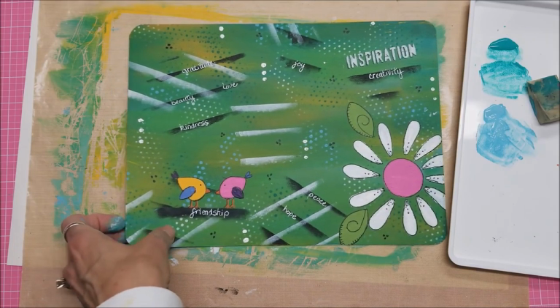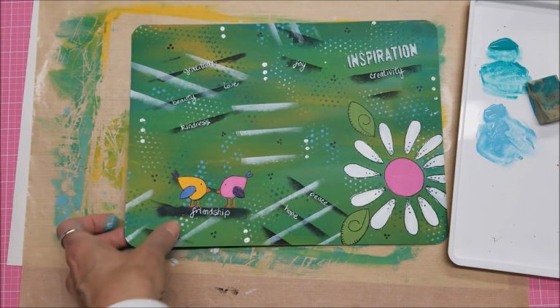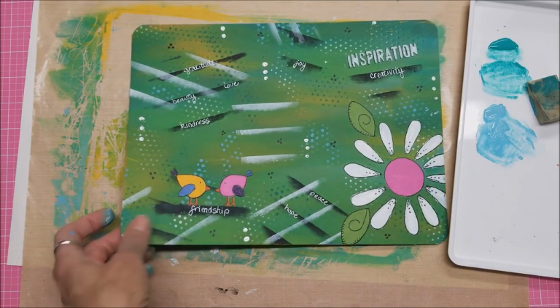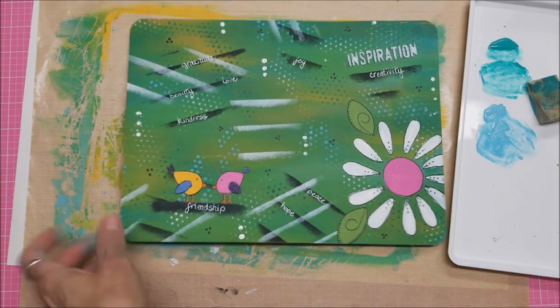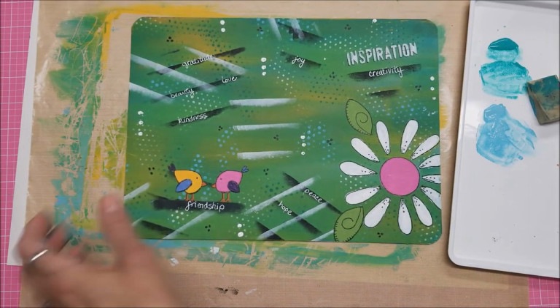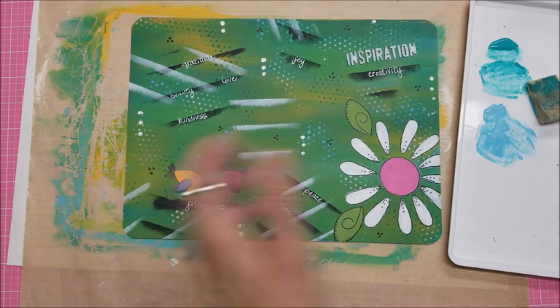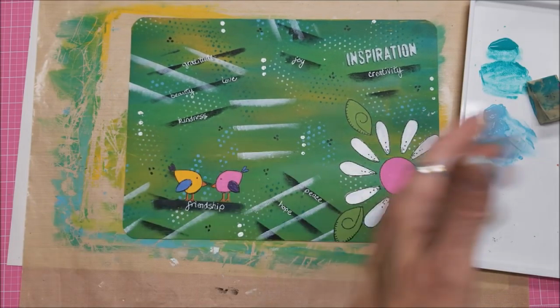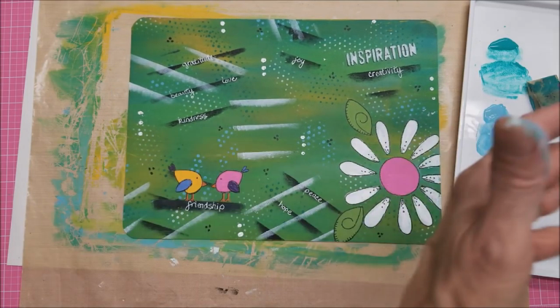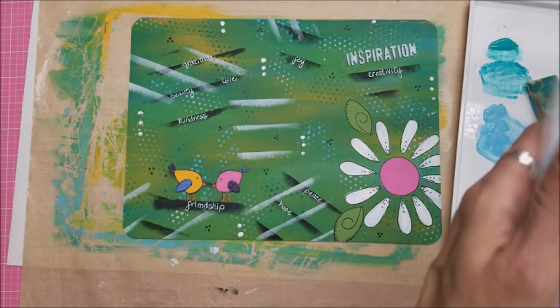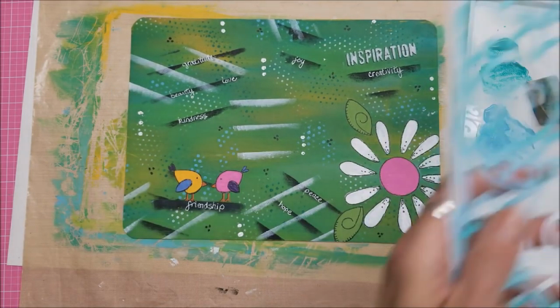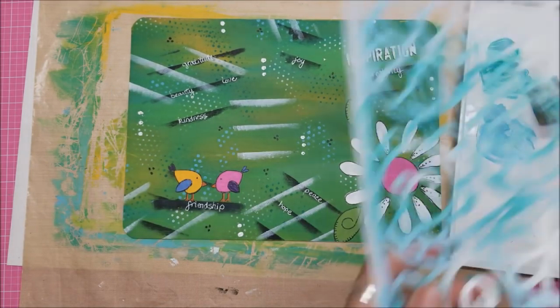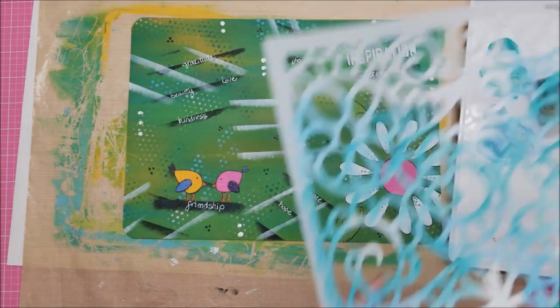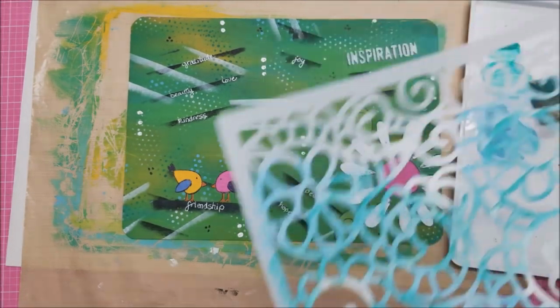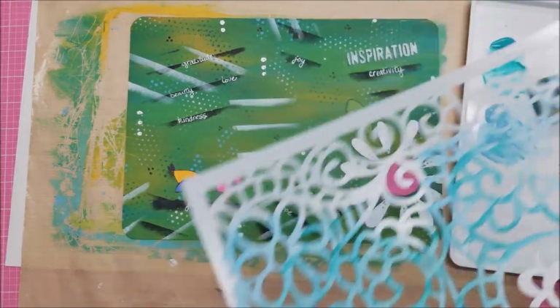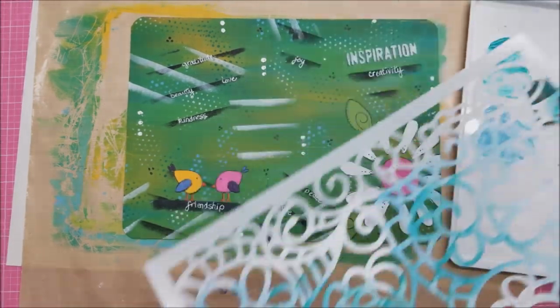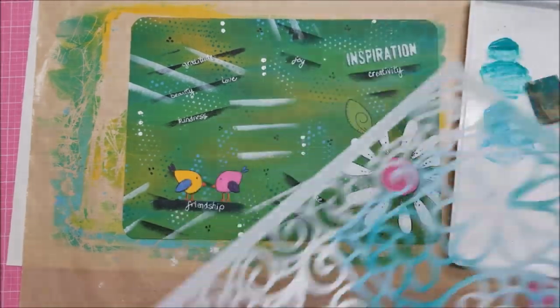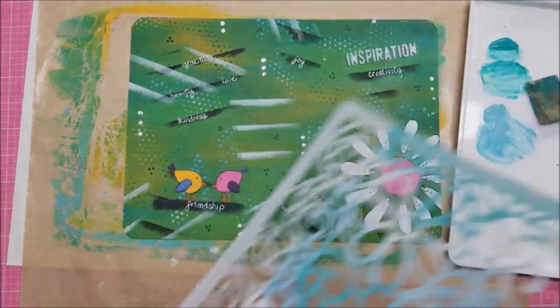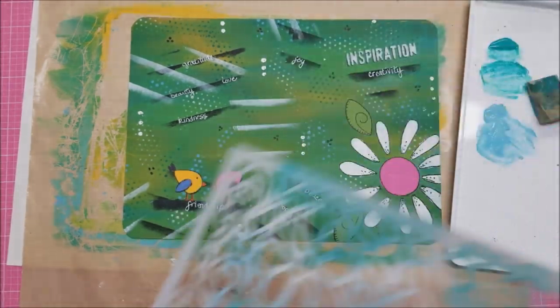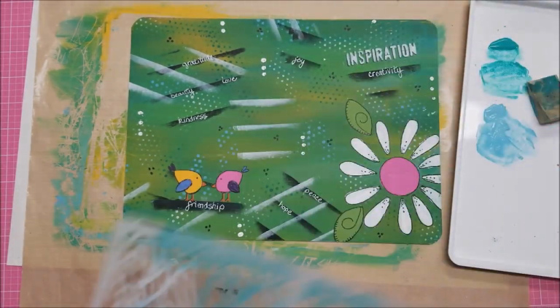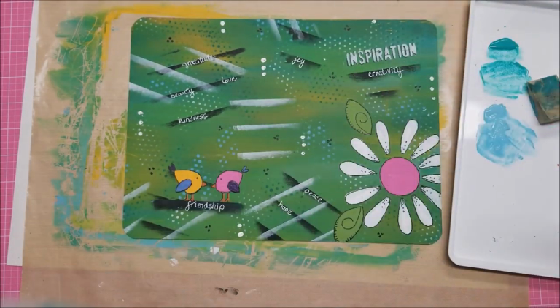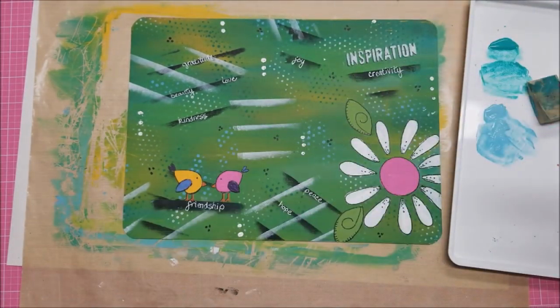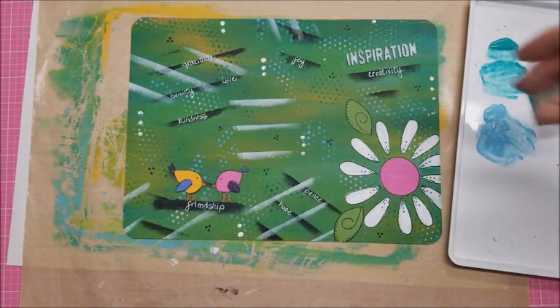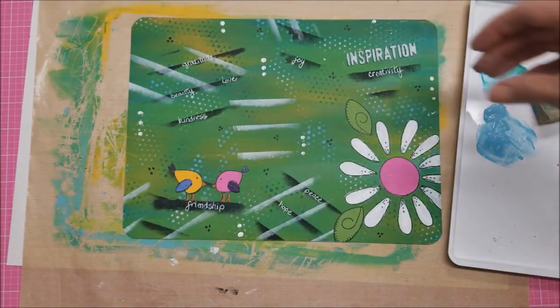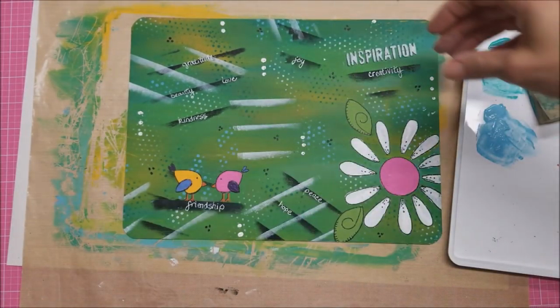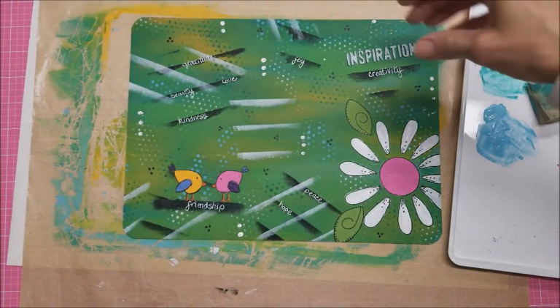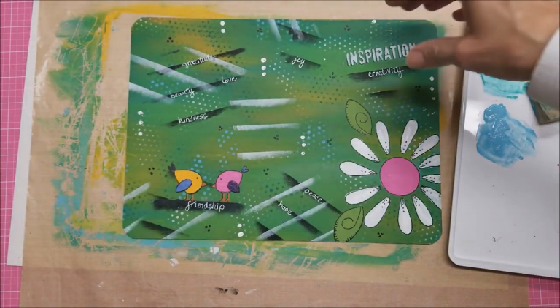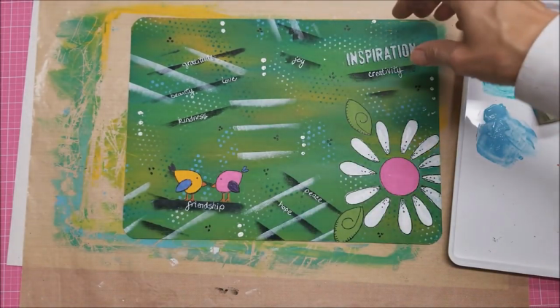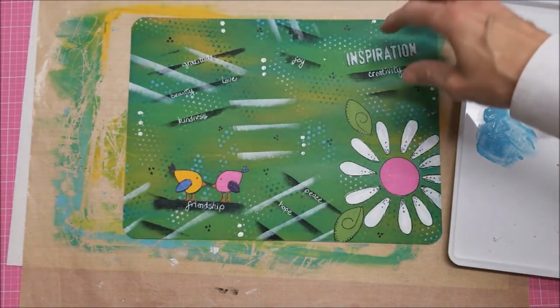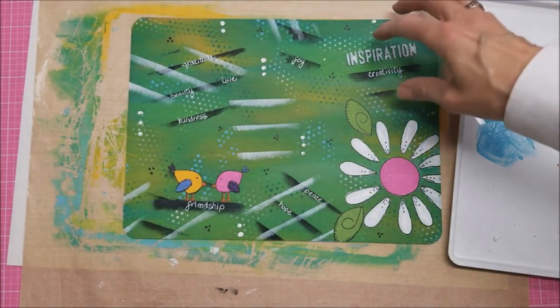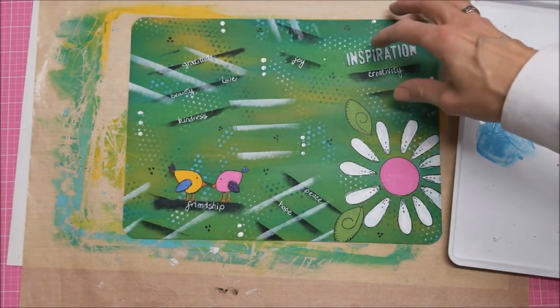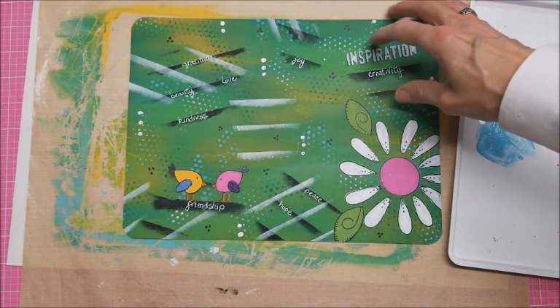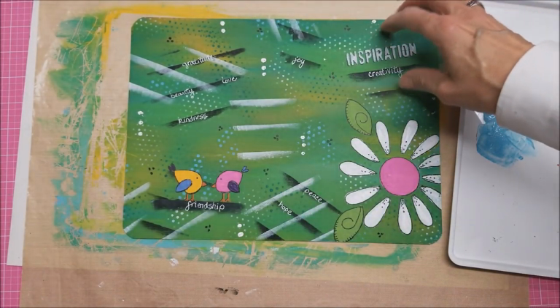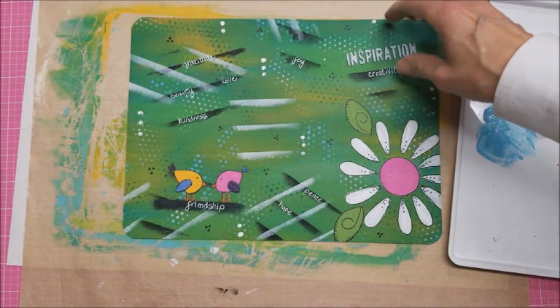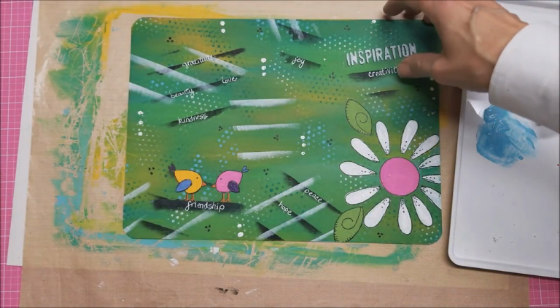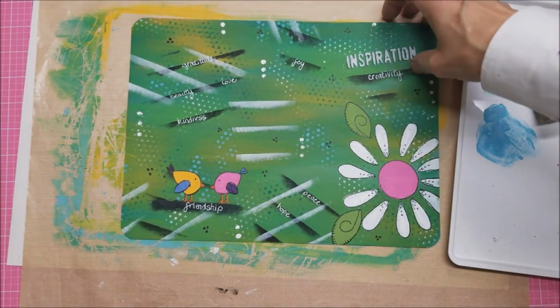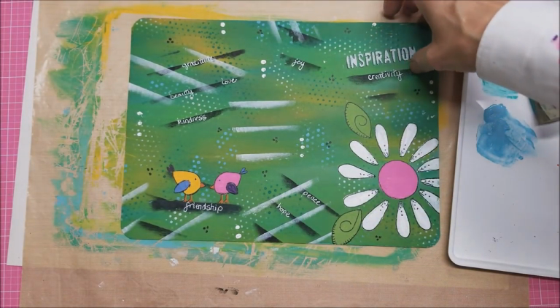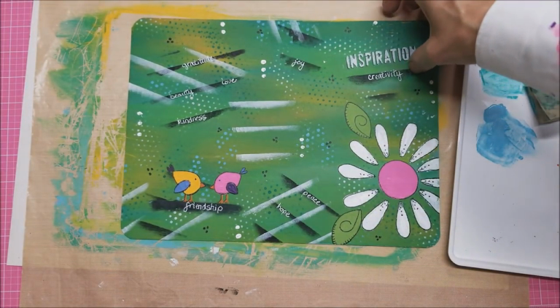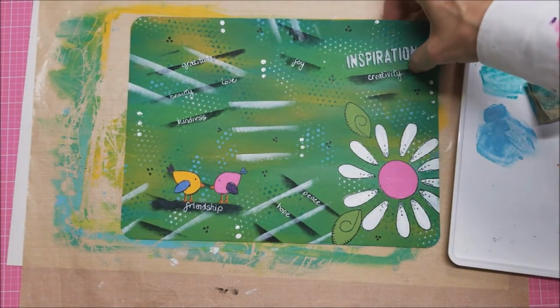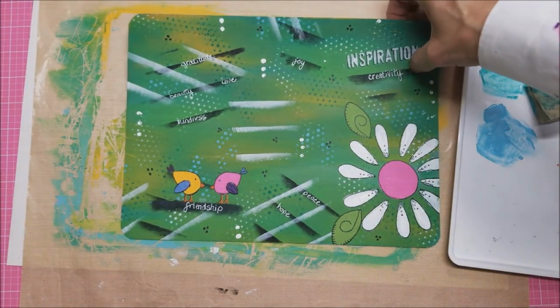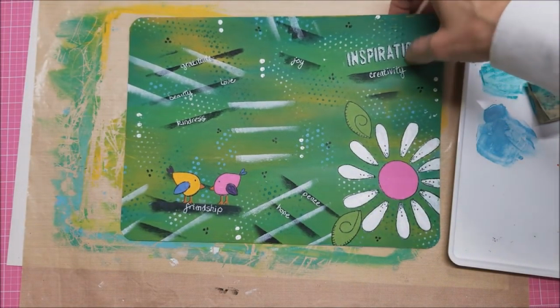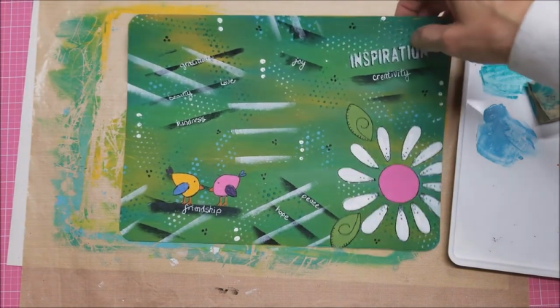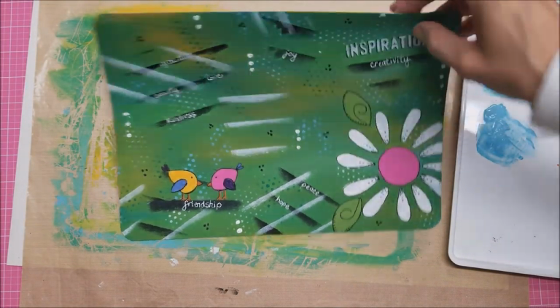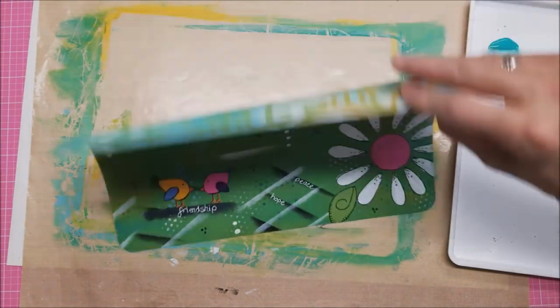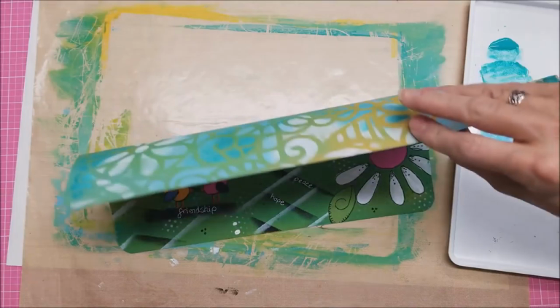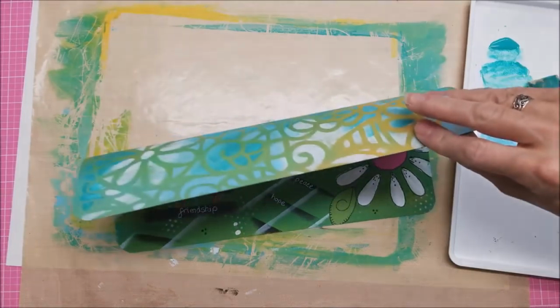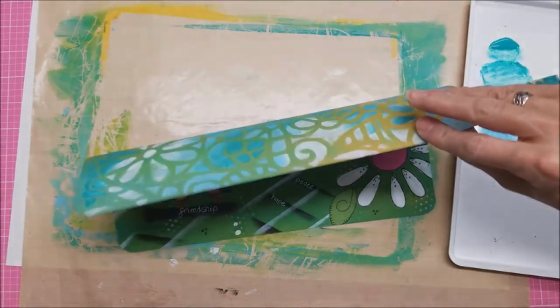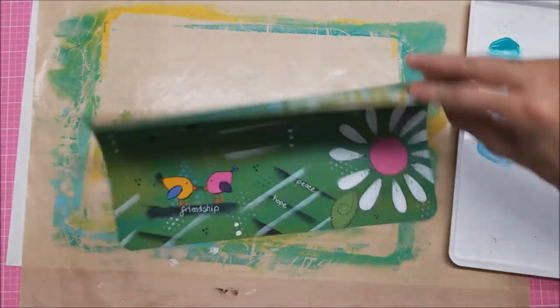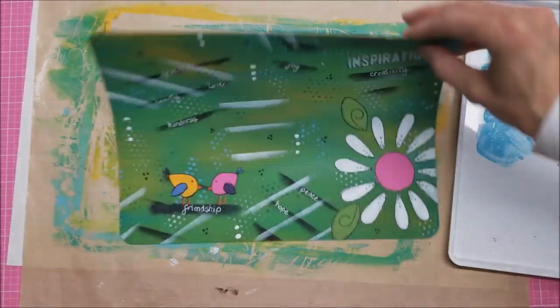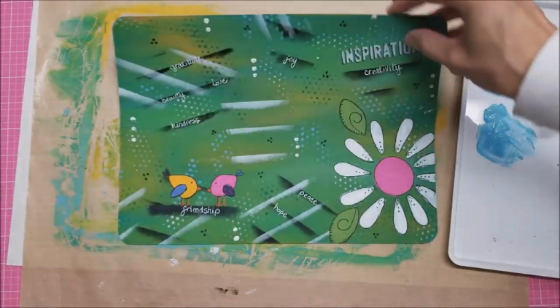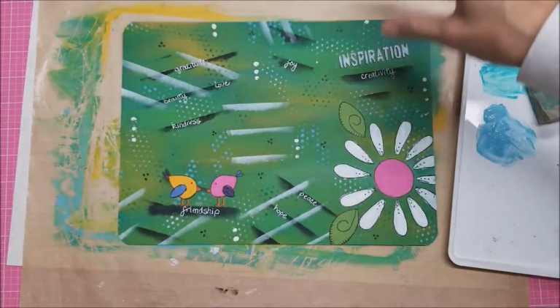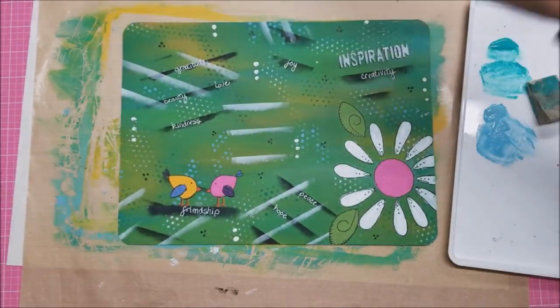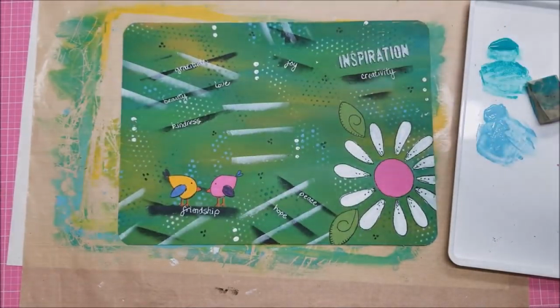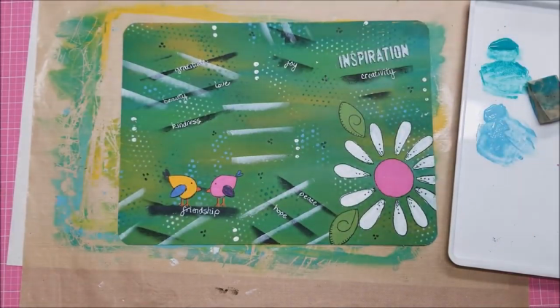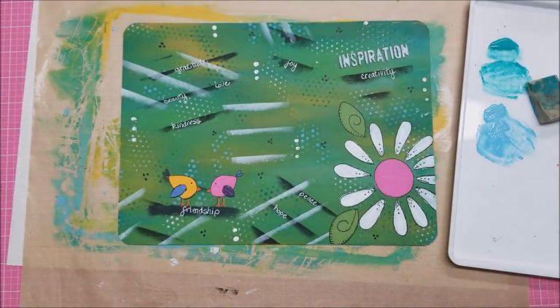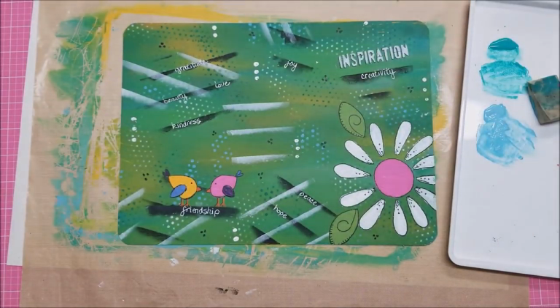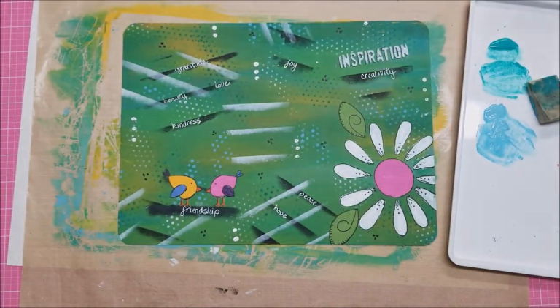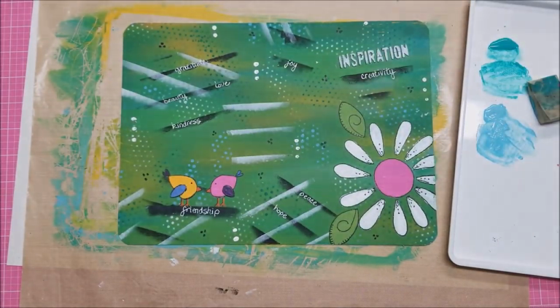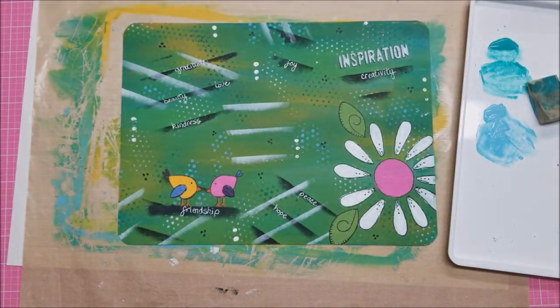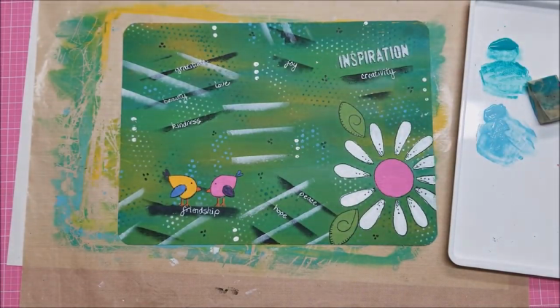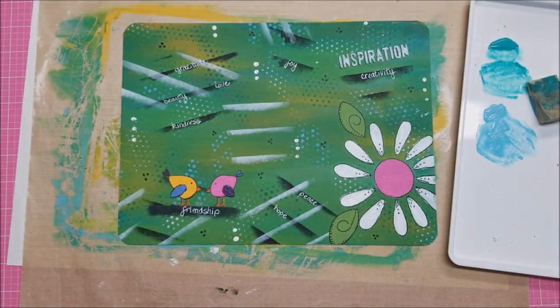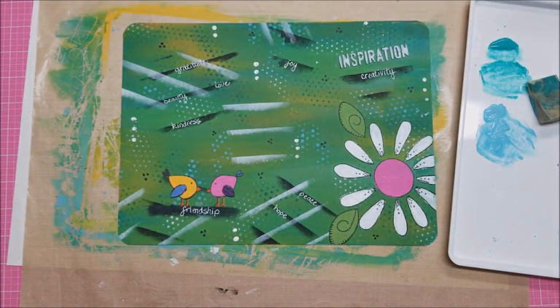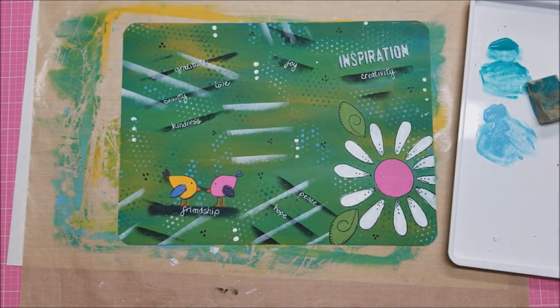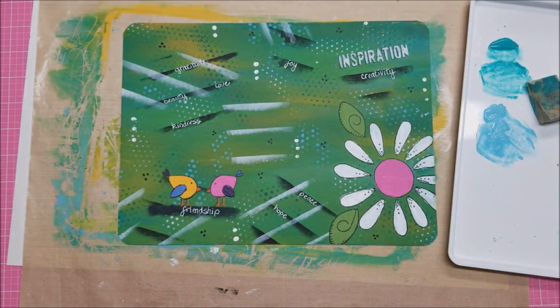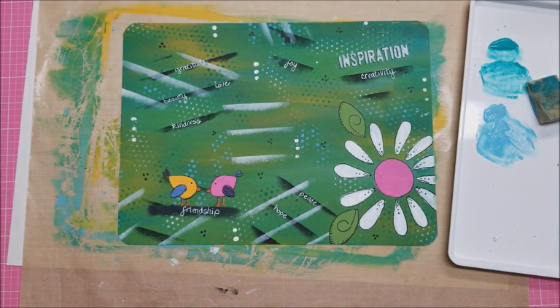I'm going to rinse my stencil off and prep this to varnish the other side.